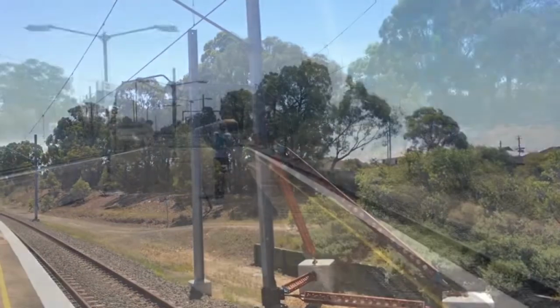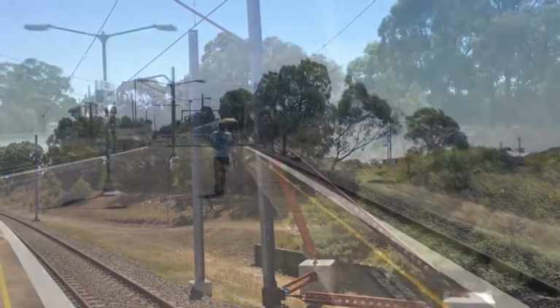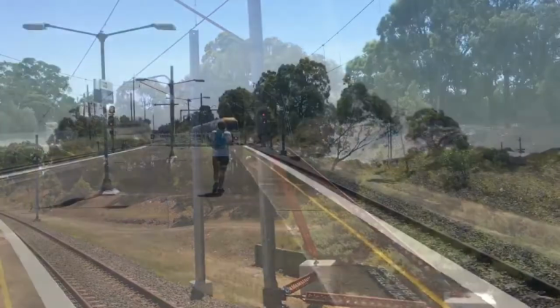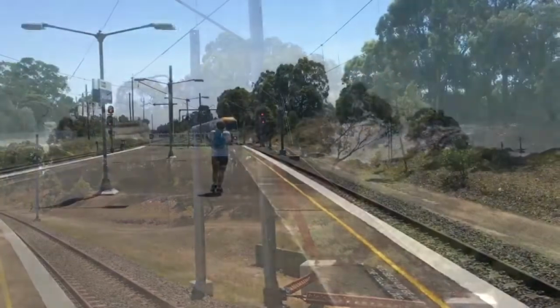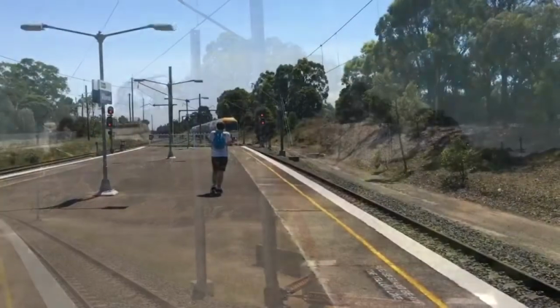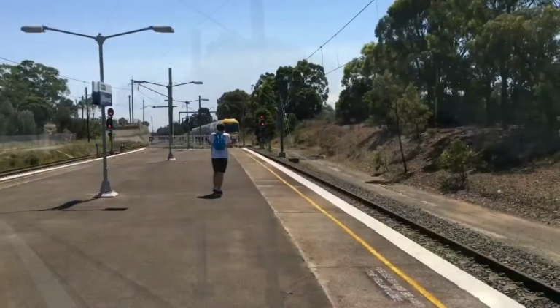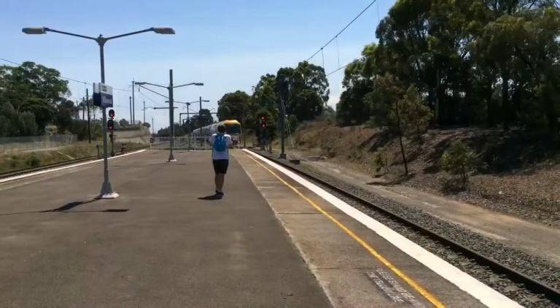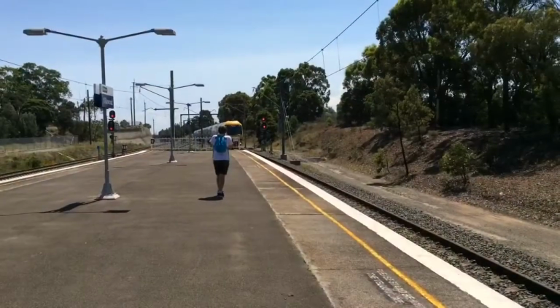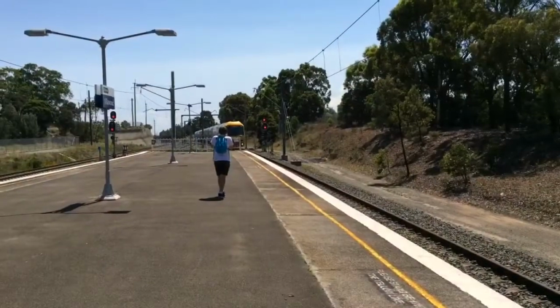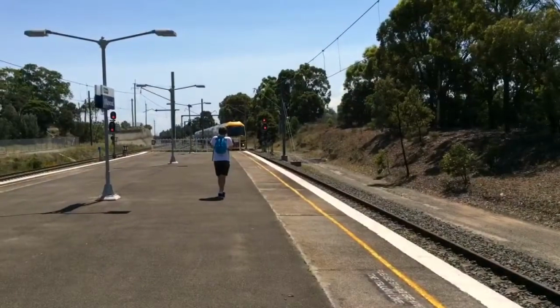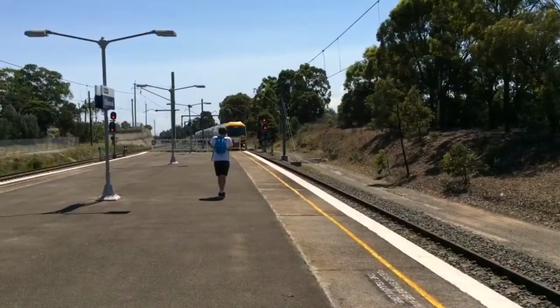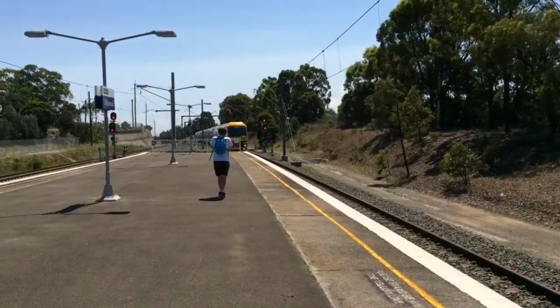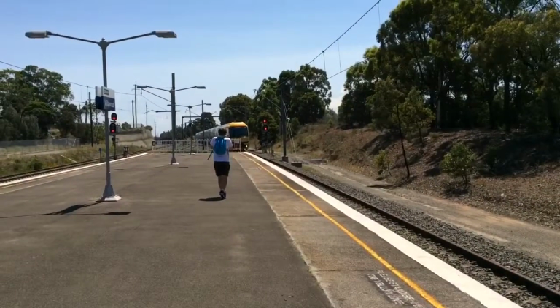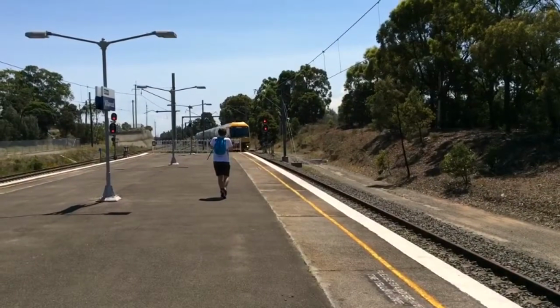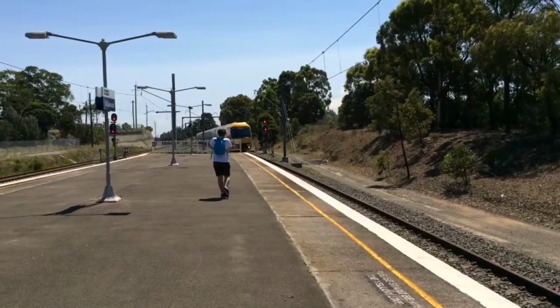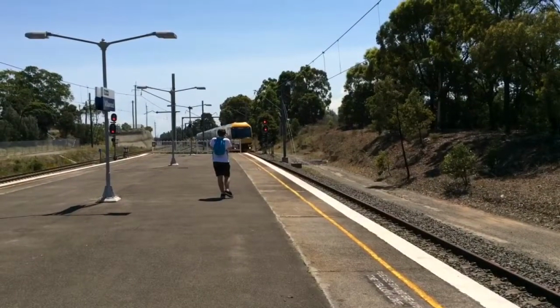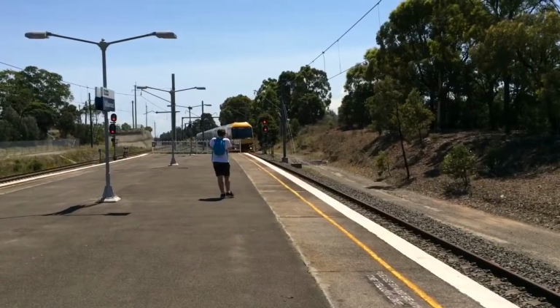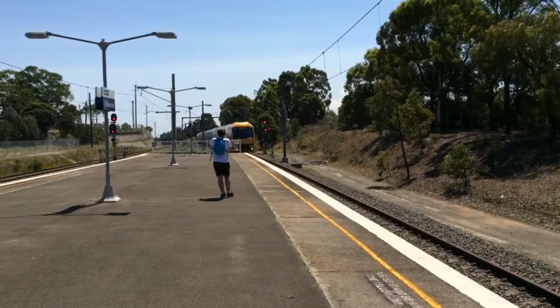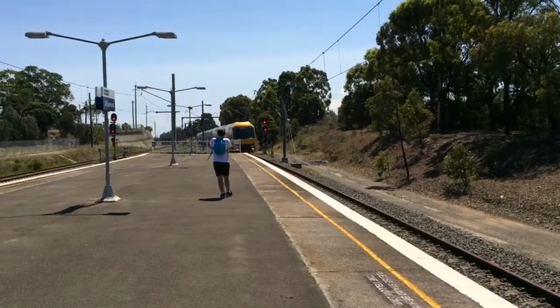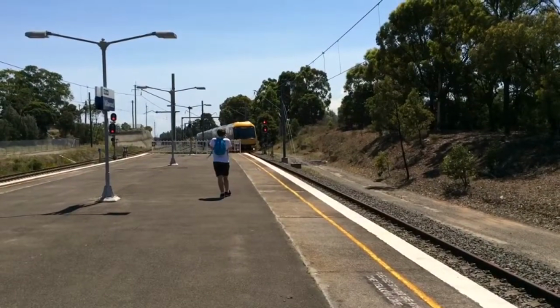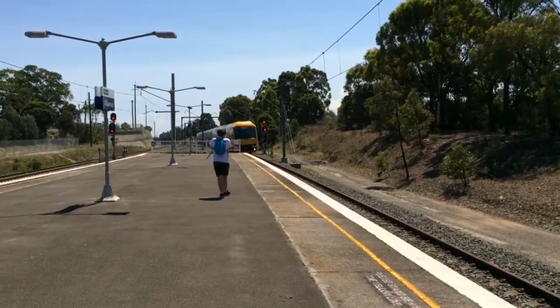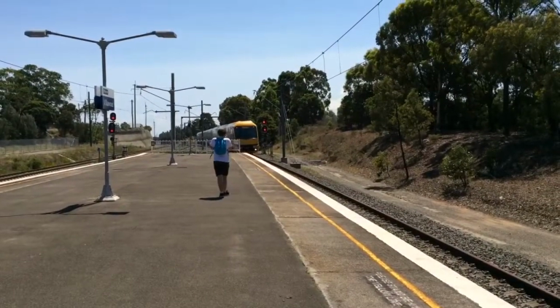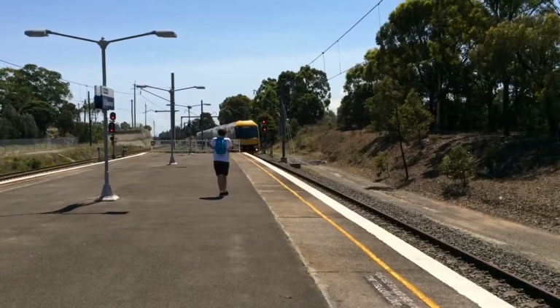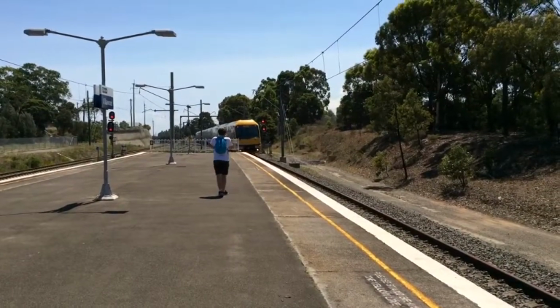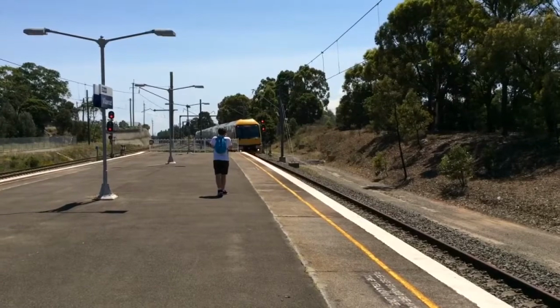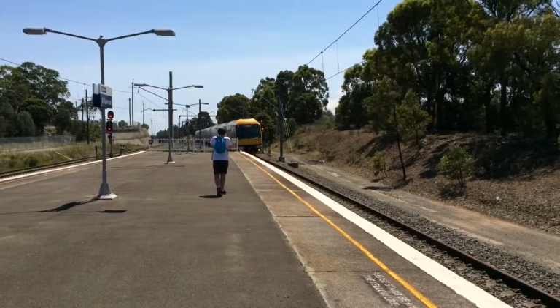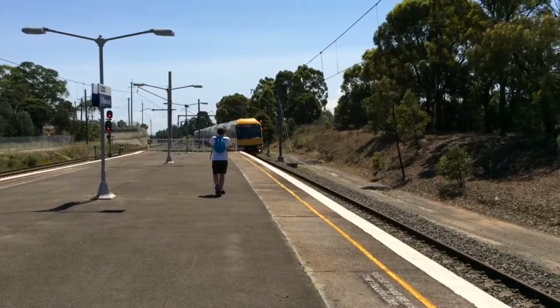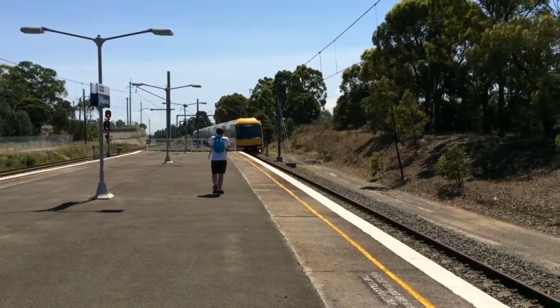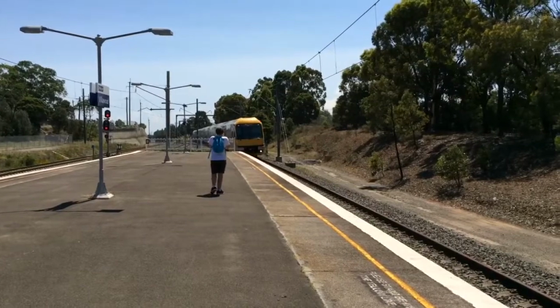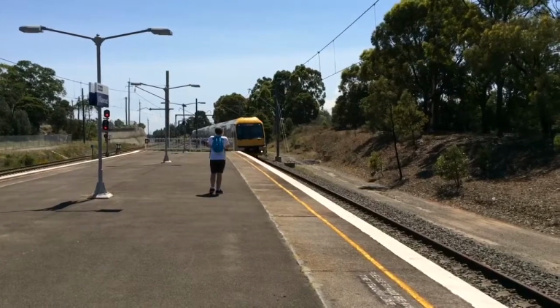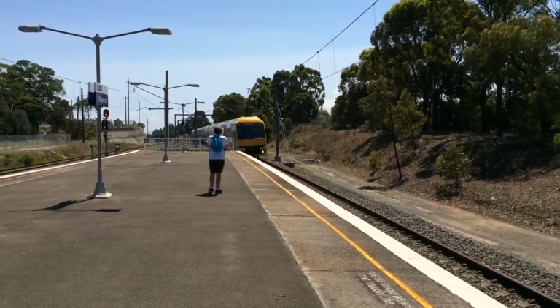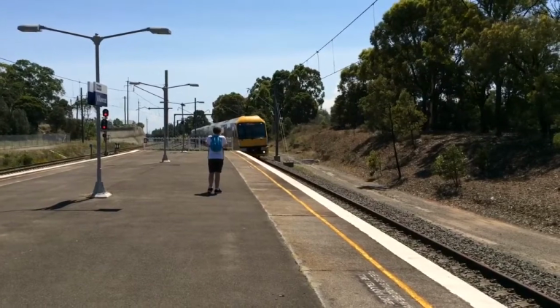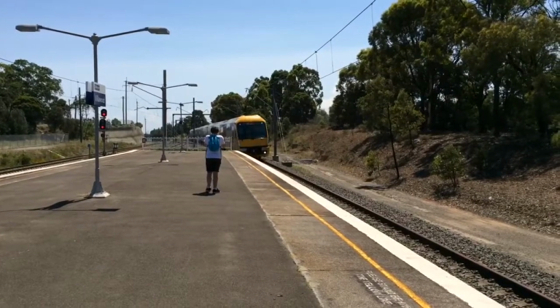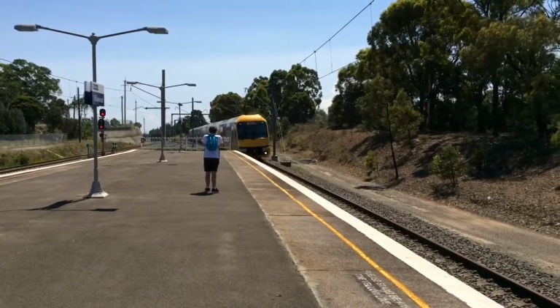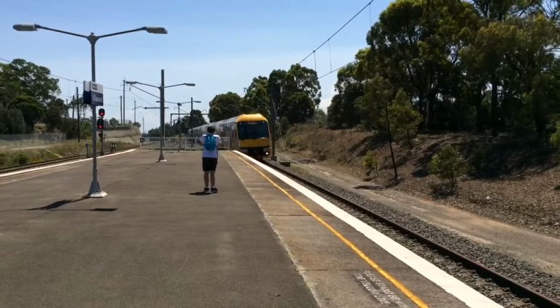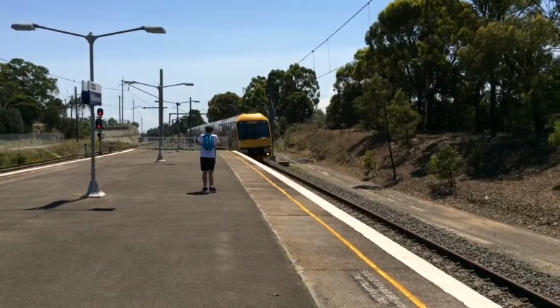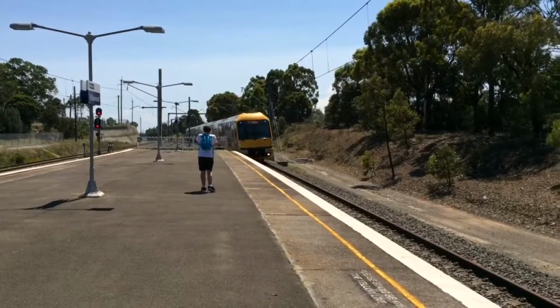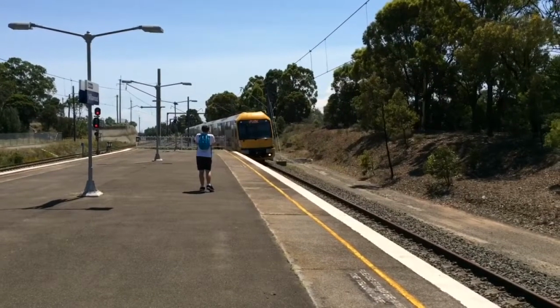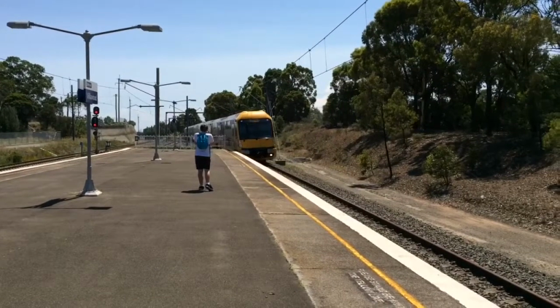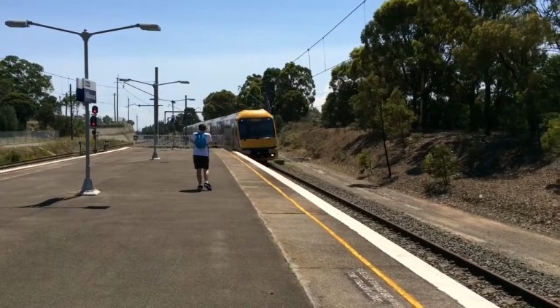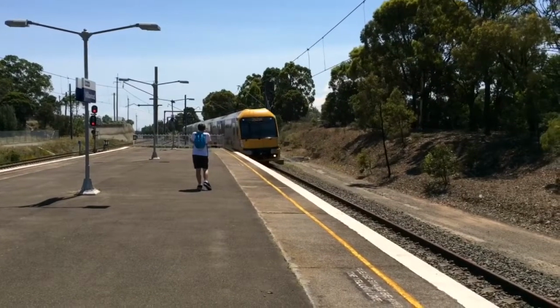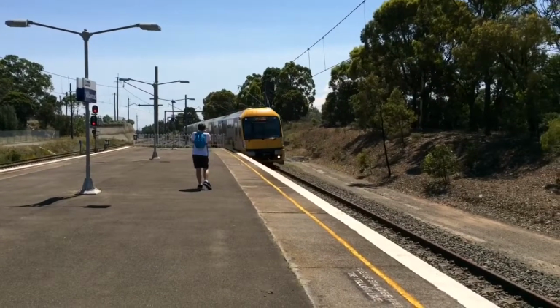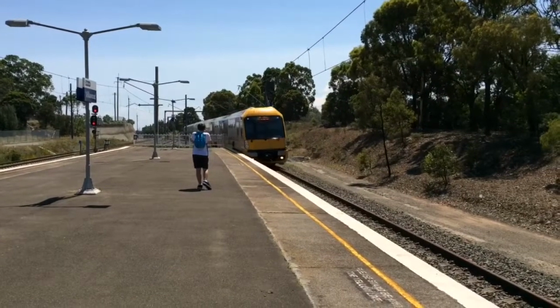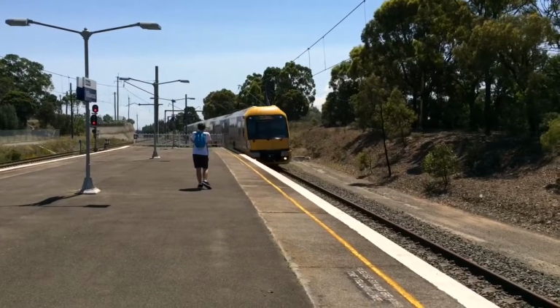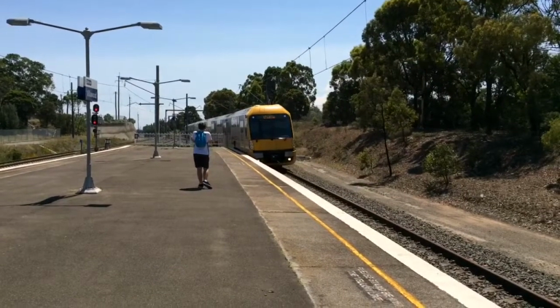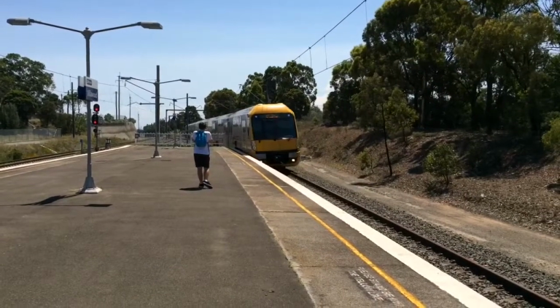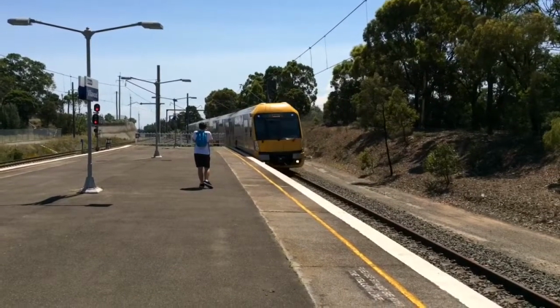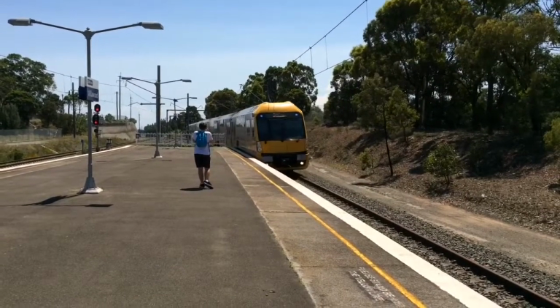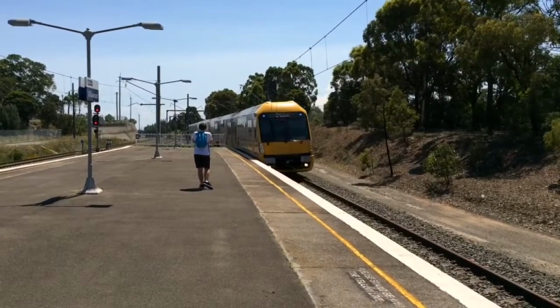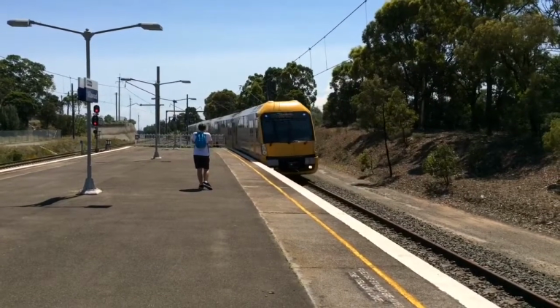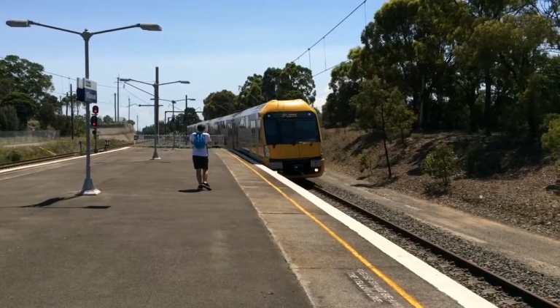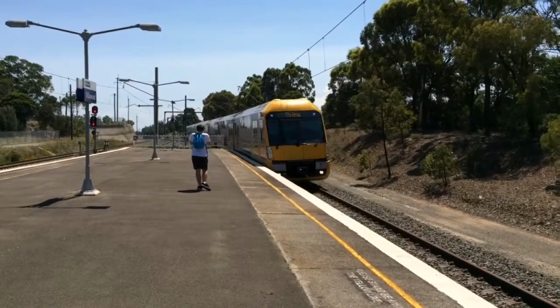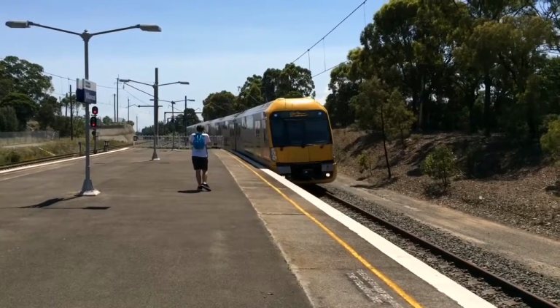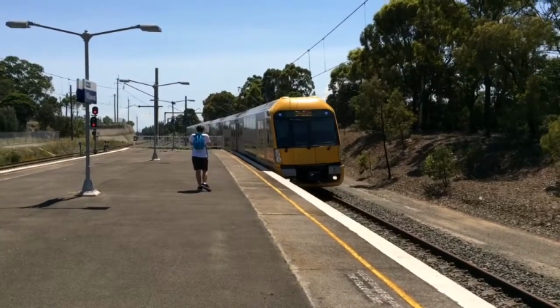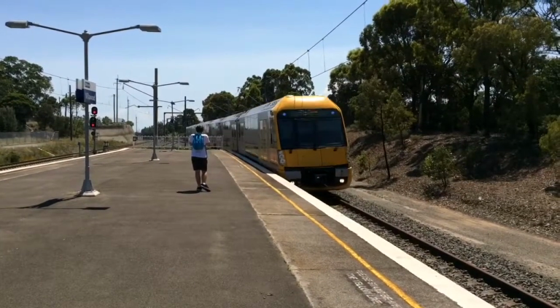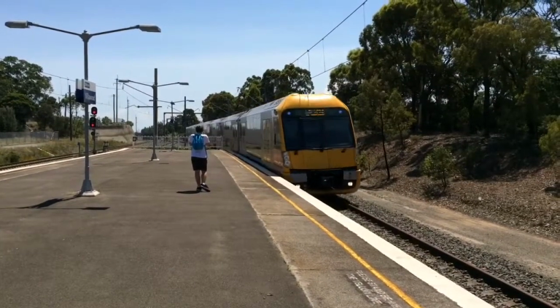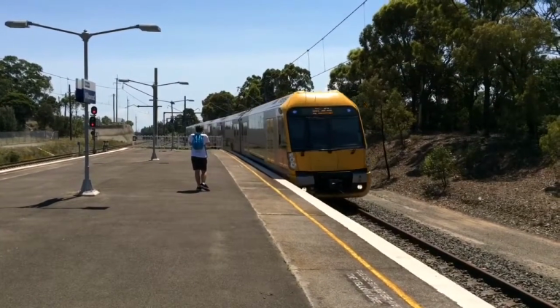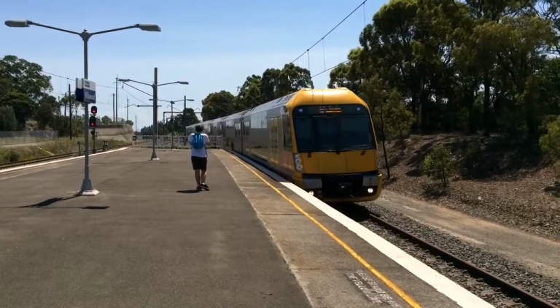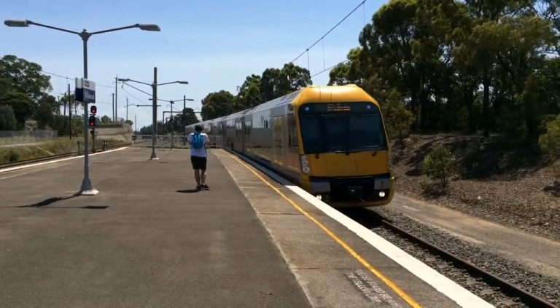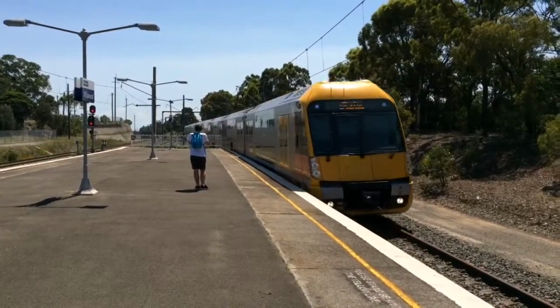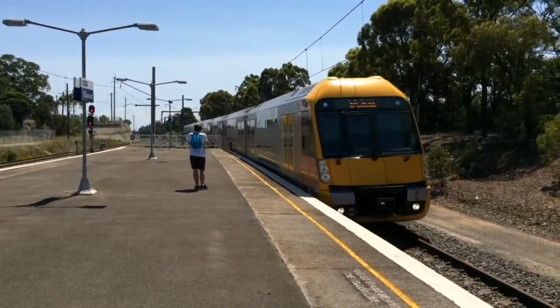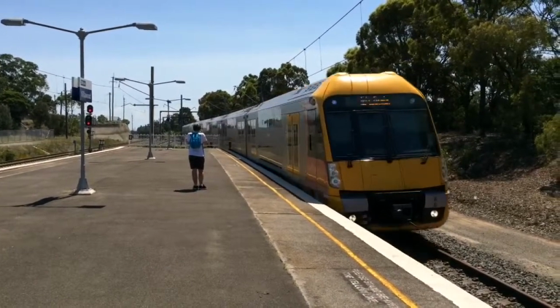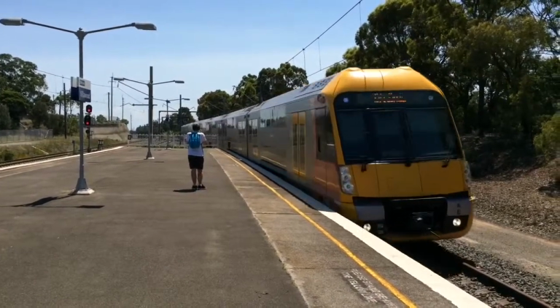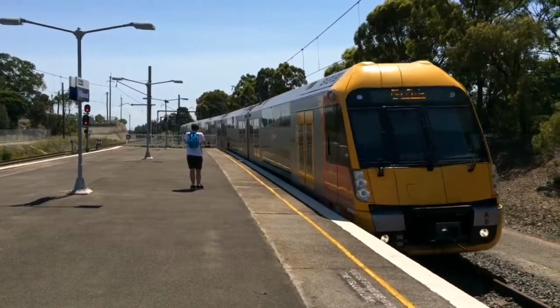We've got a city via Bankstown service arriving into platform number one. A6 is the set.